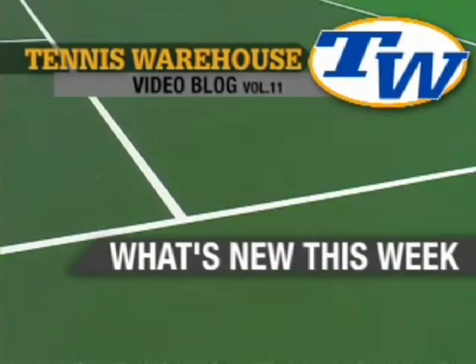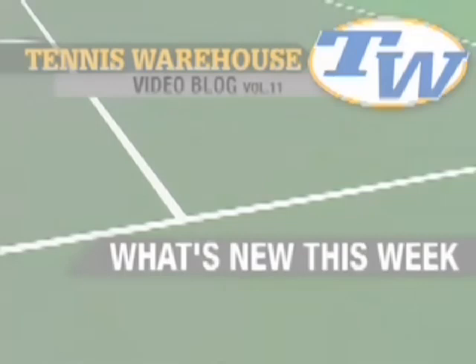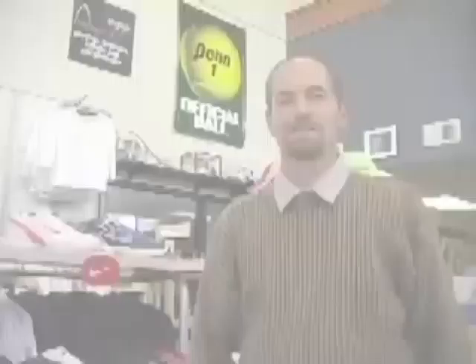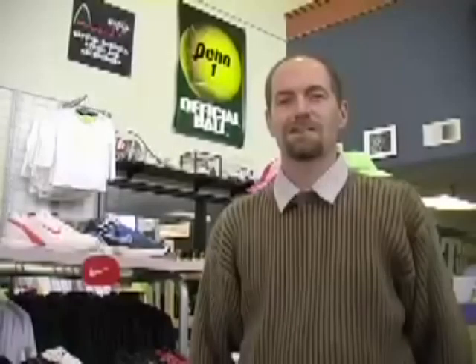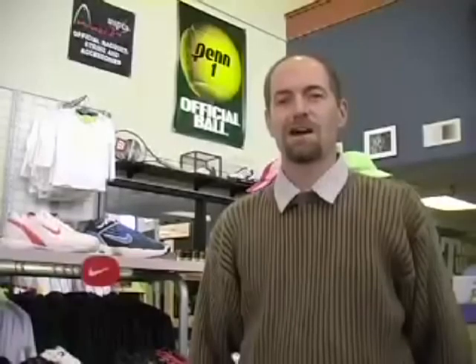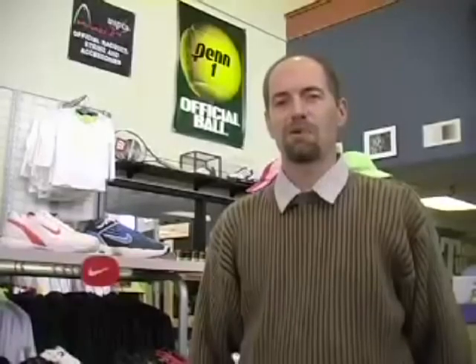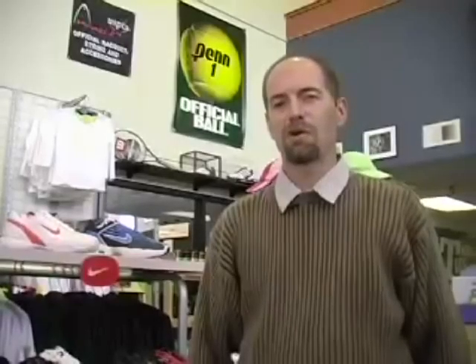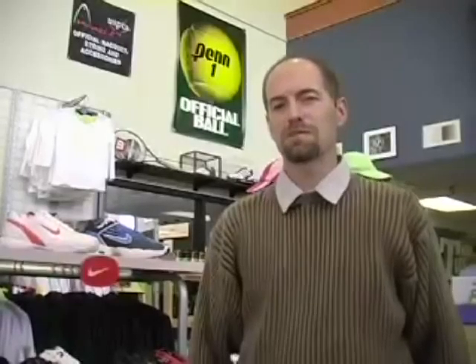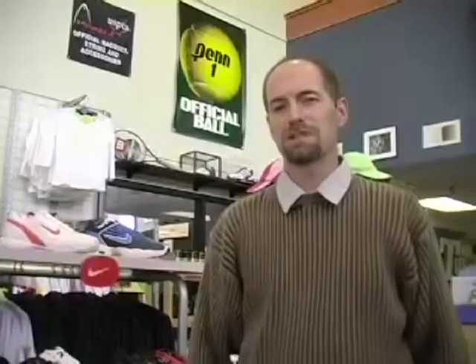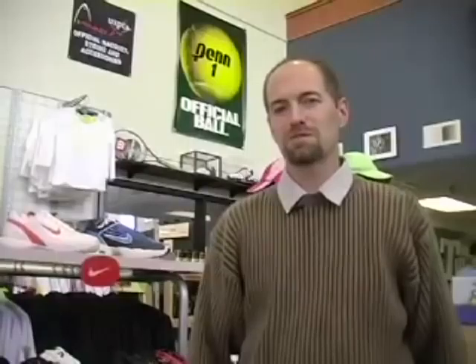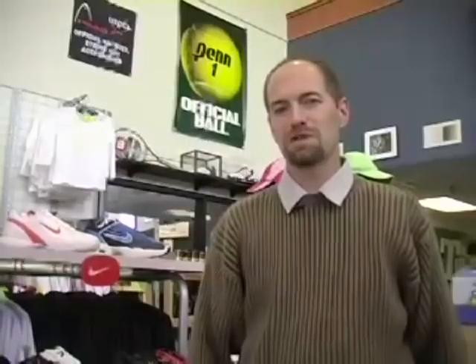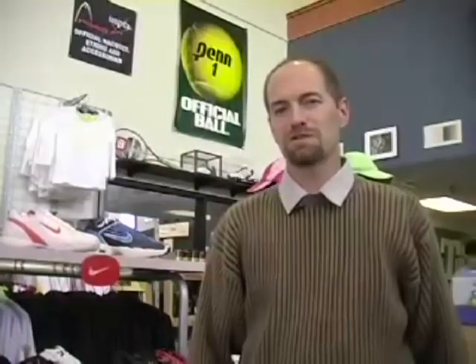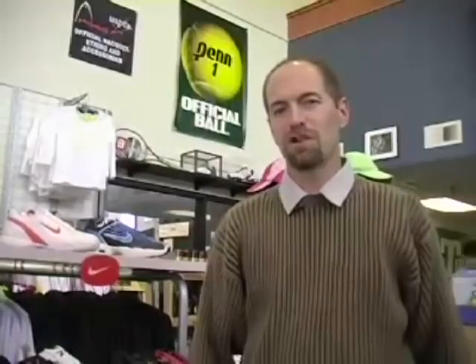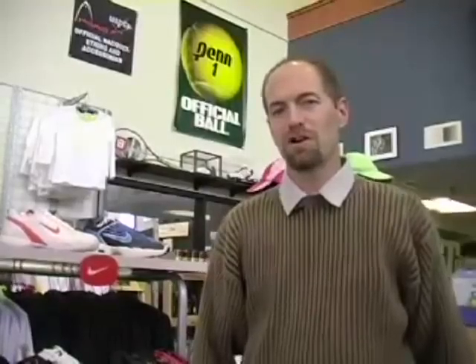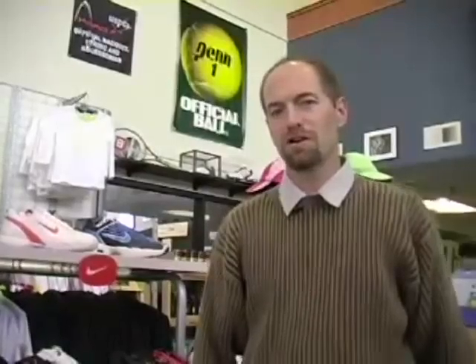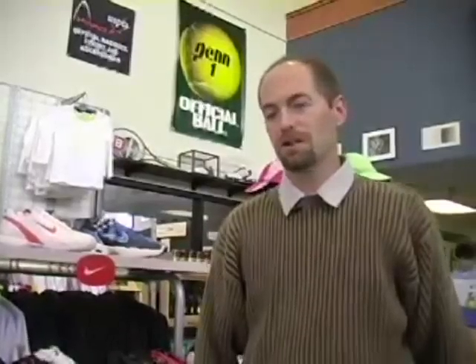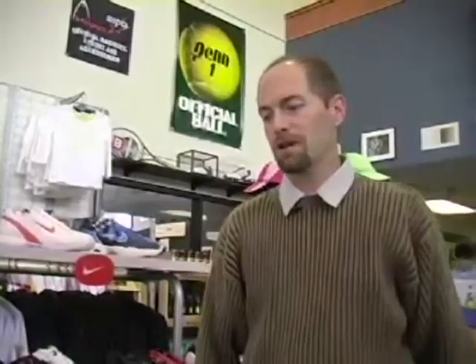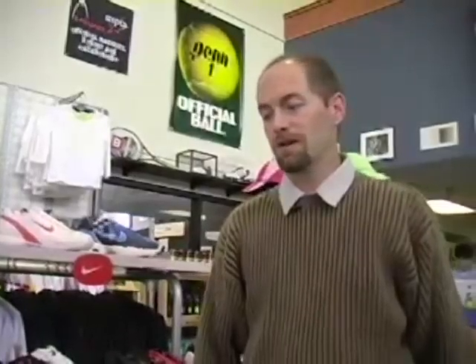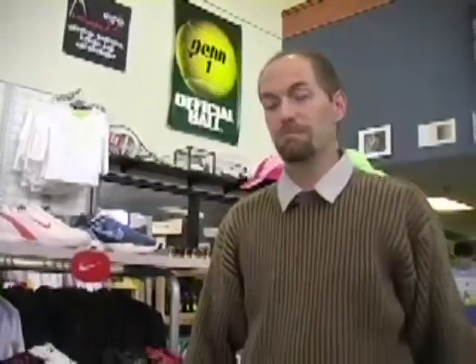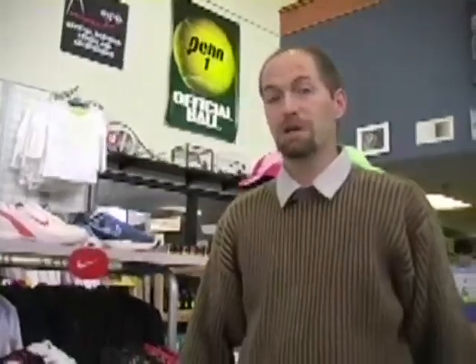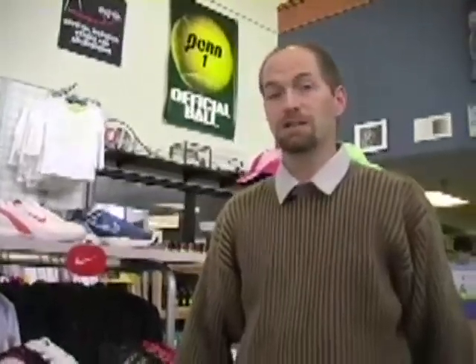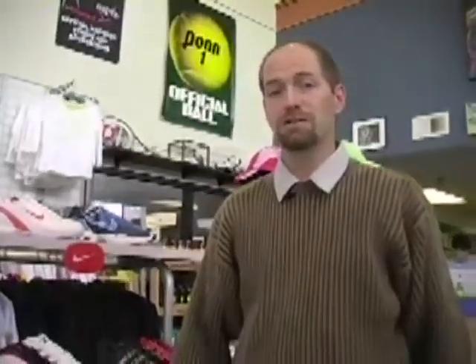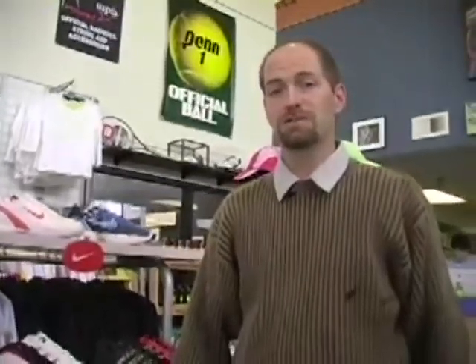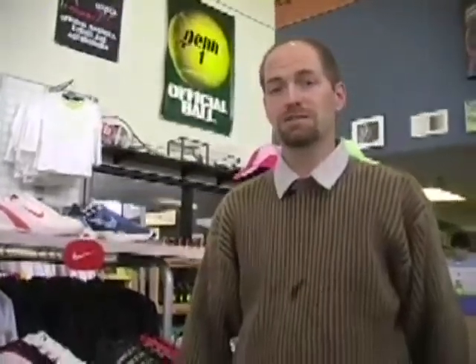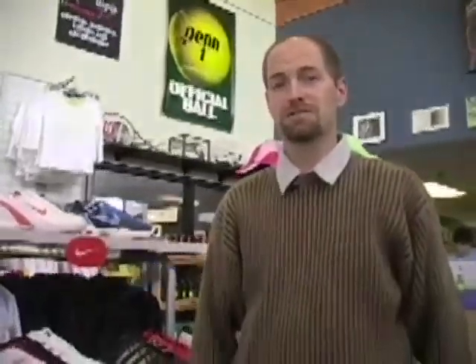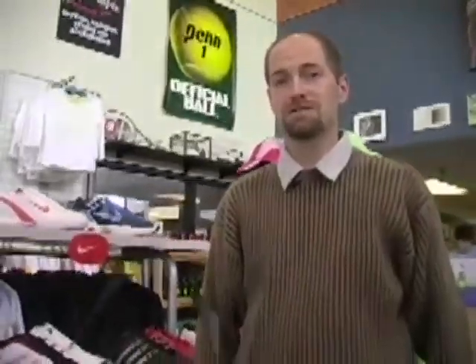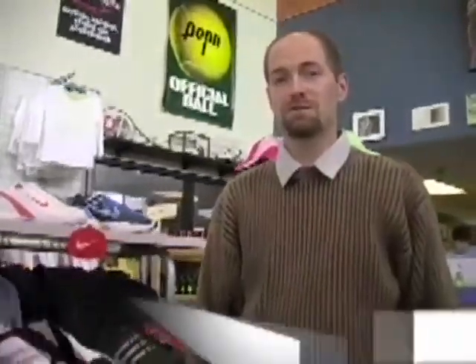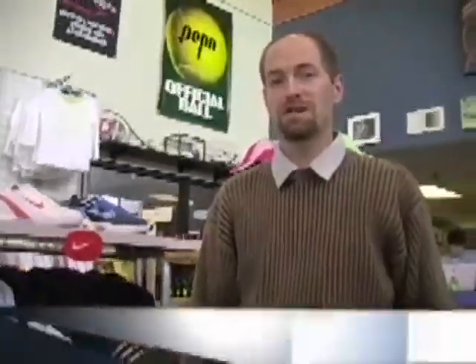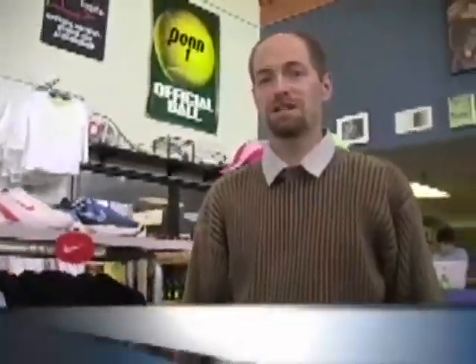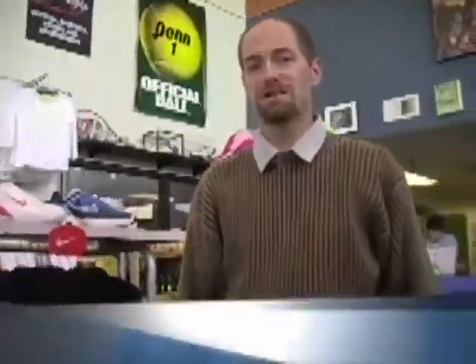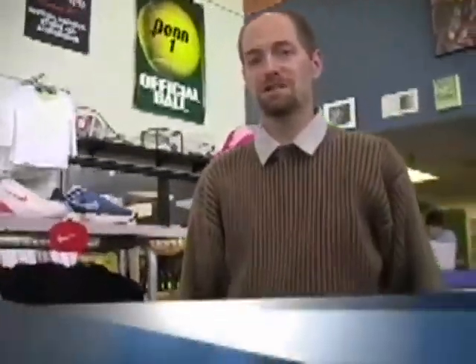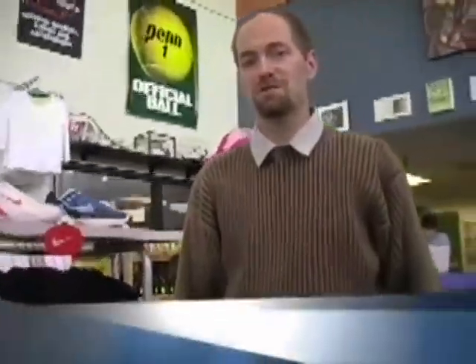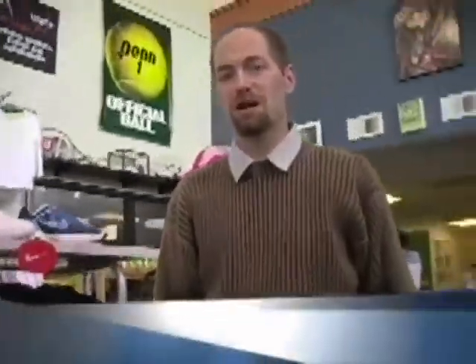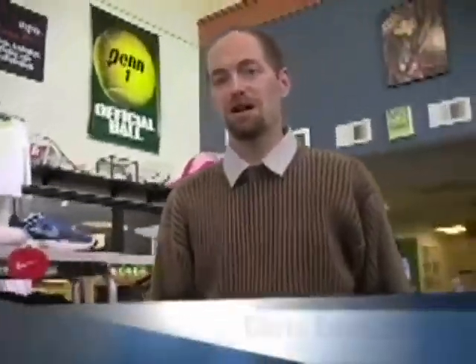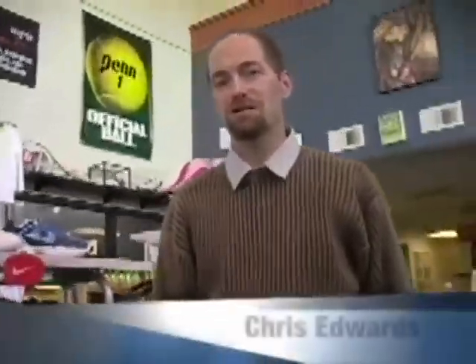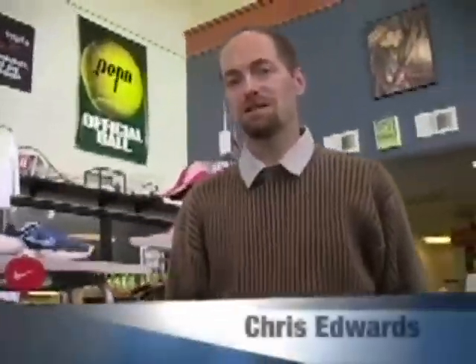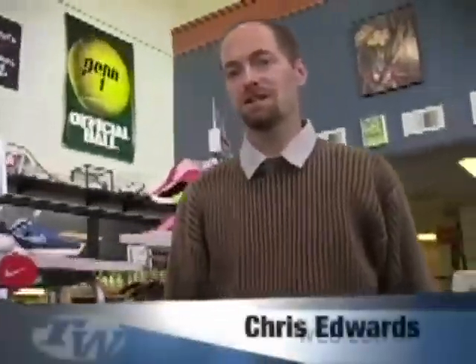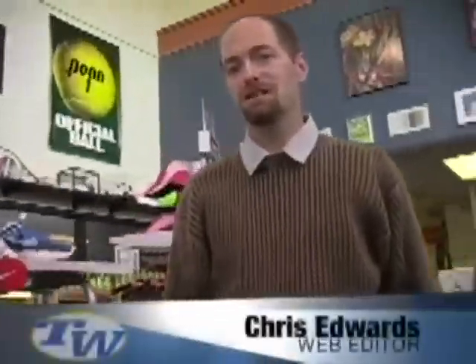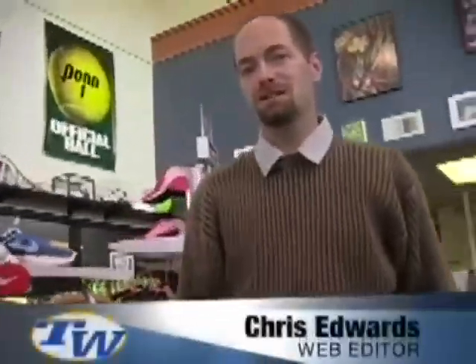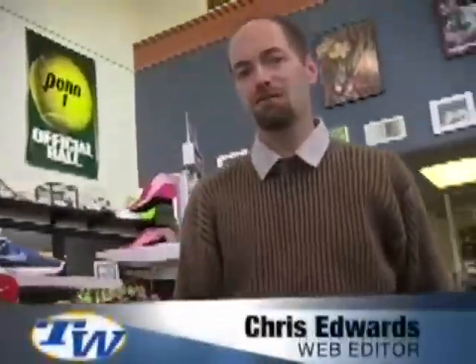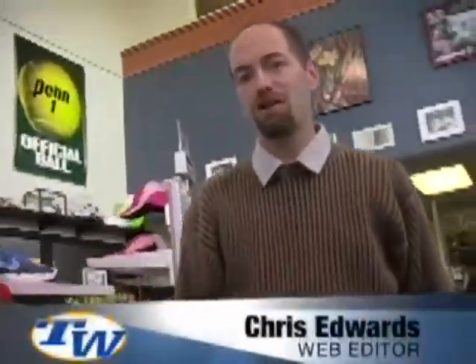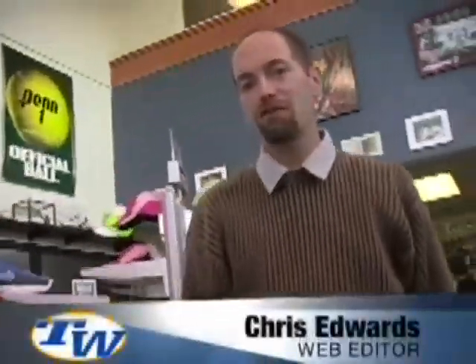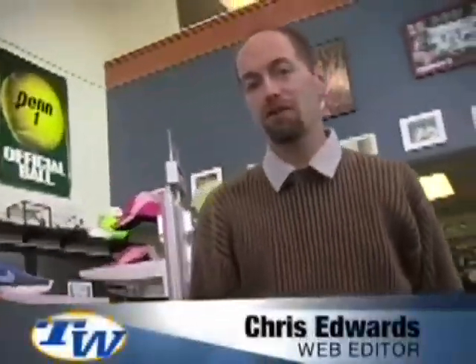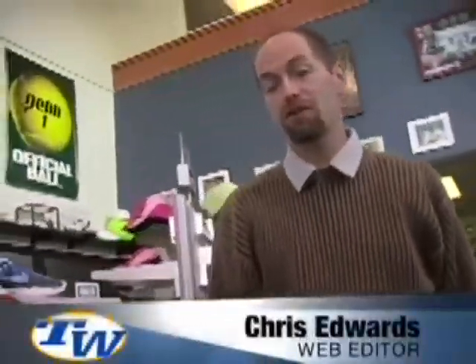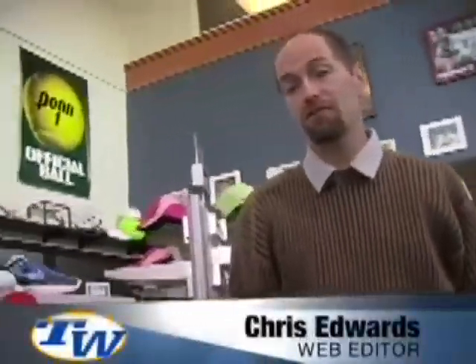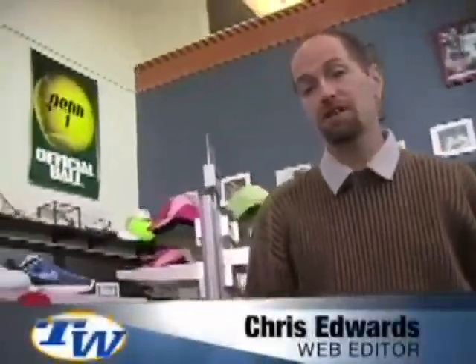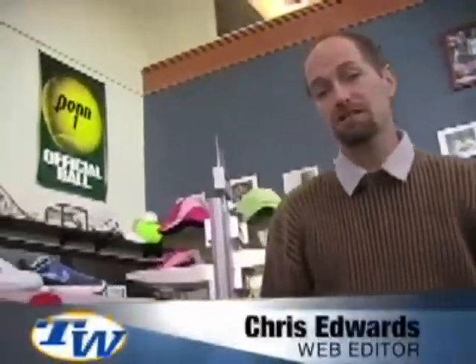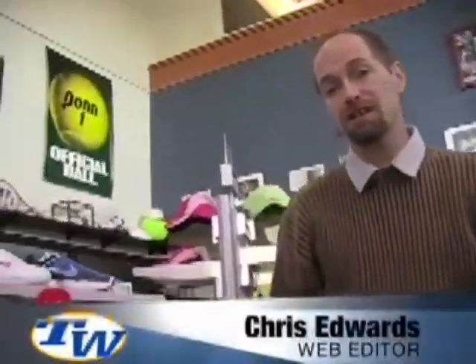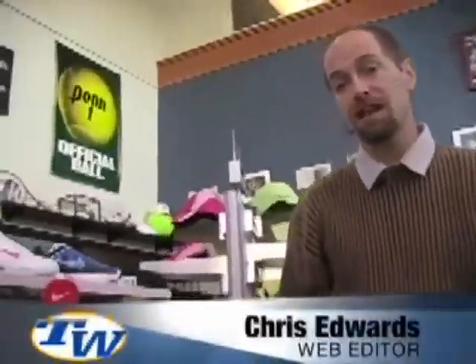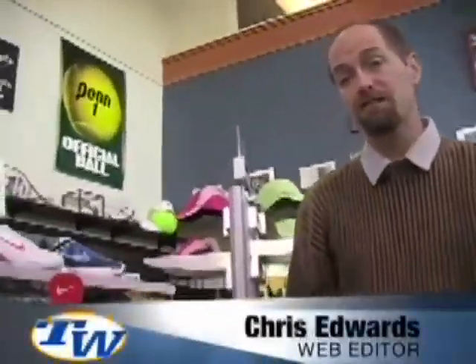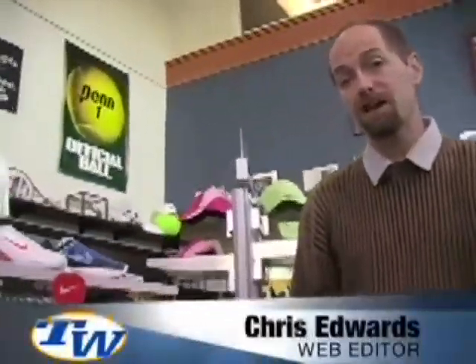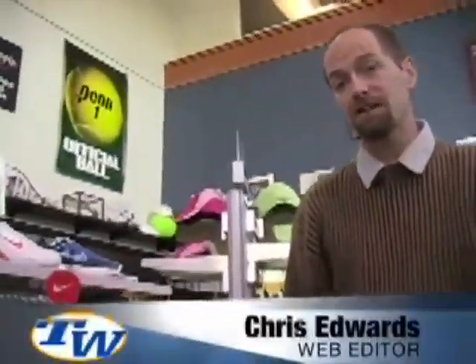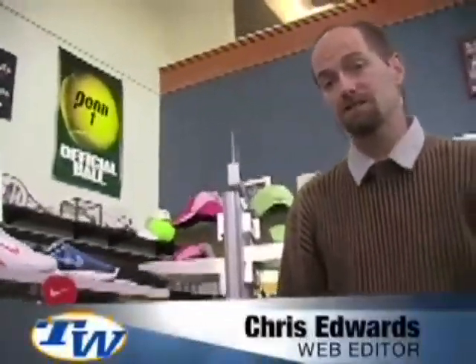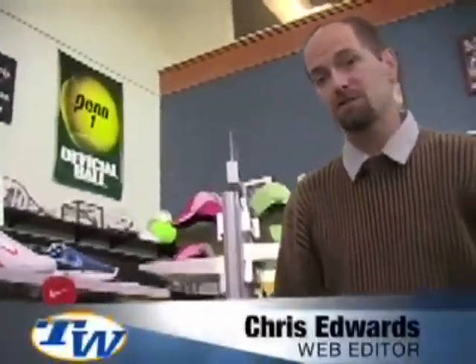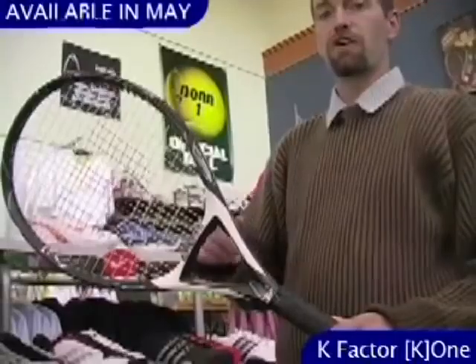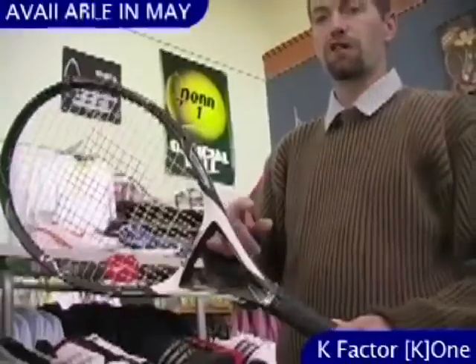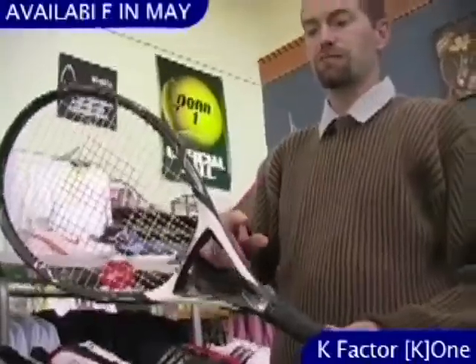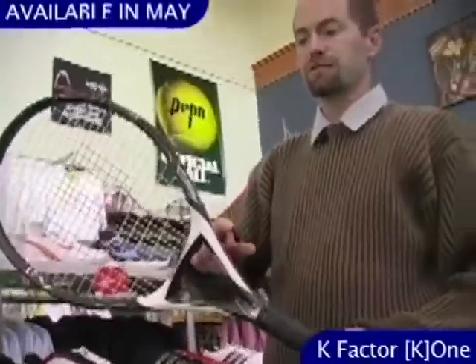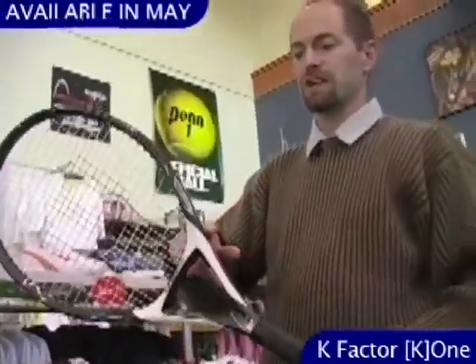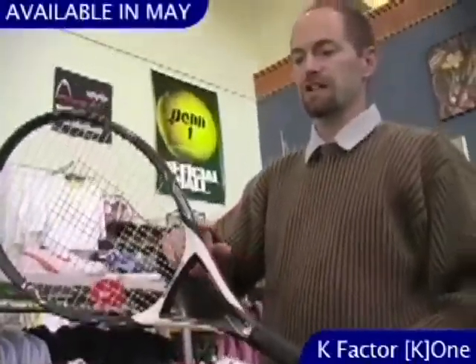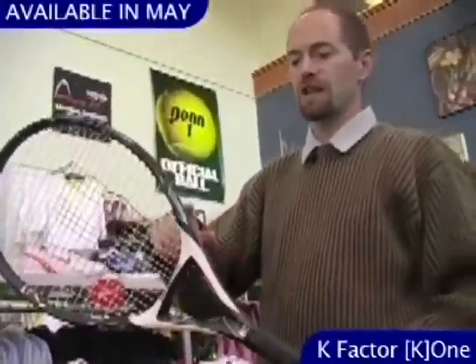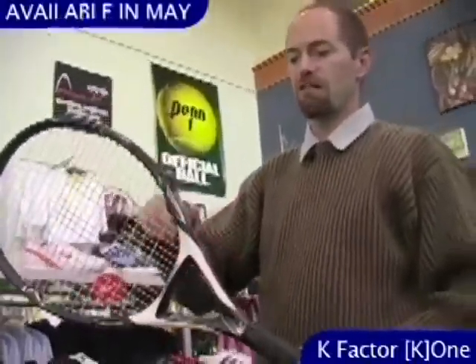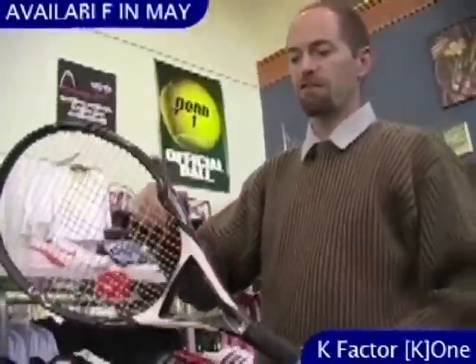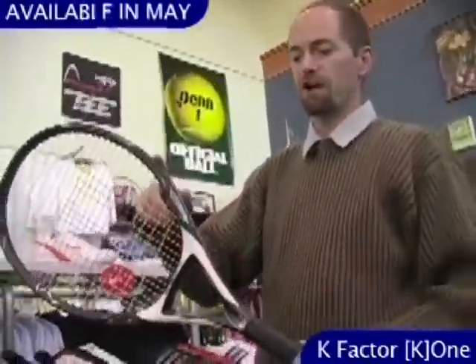Hi, welcome to this week's vlog. Big news this week at Tennis Warehouse is the arrival of the rest of the K-Factor series of rackets from Wilson.